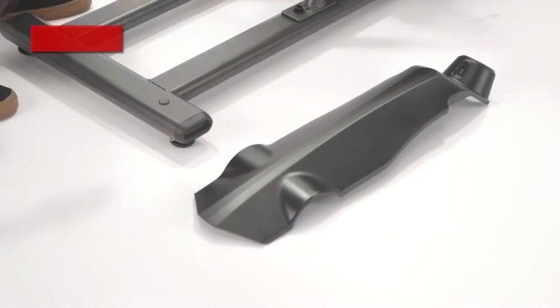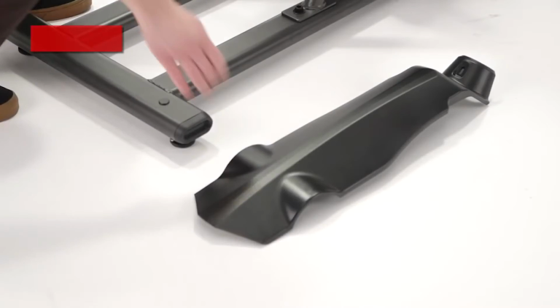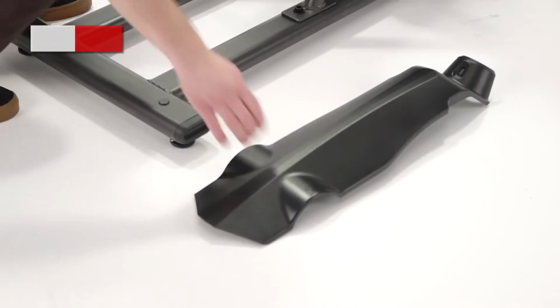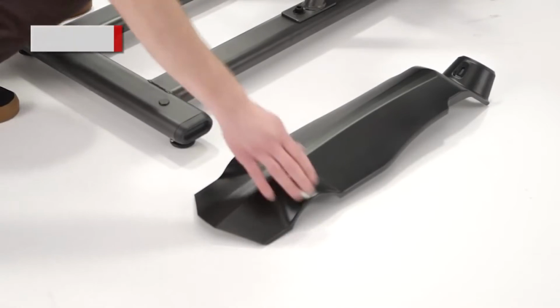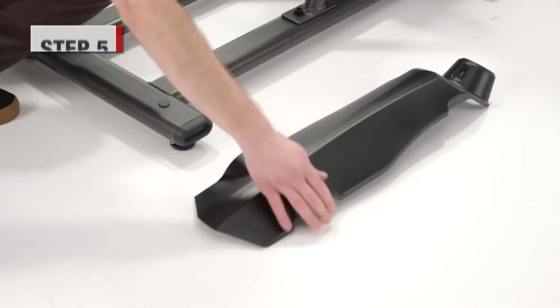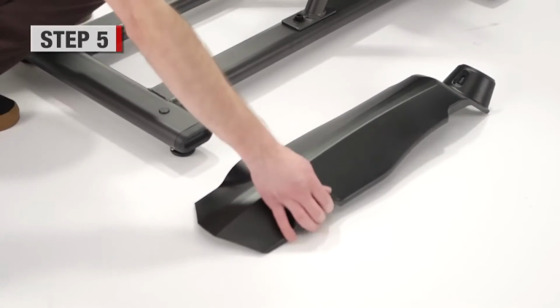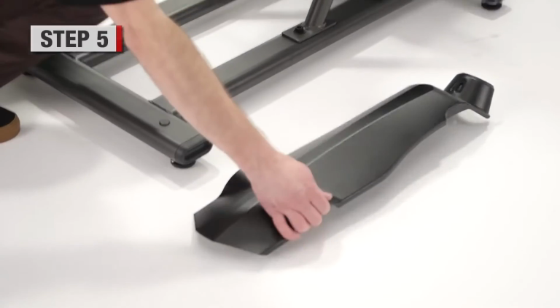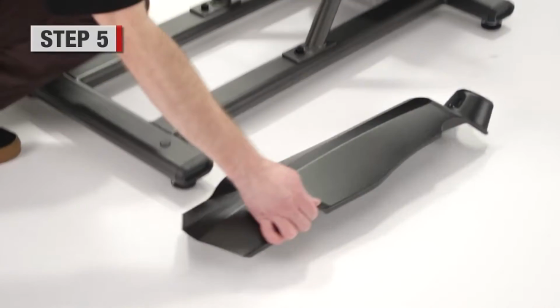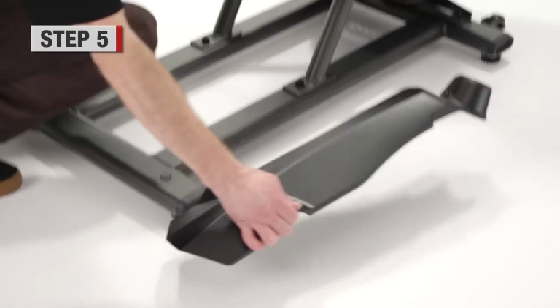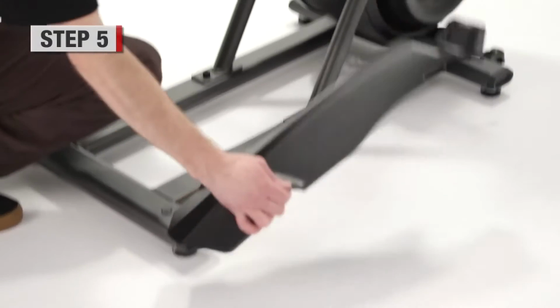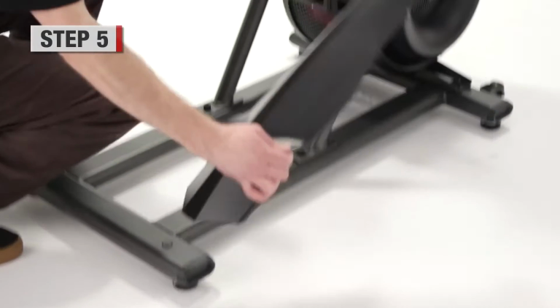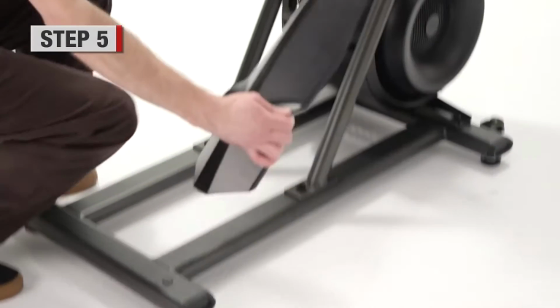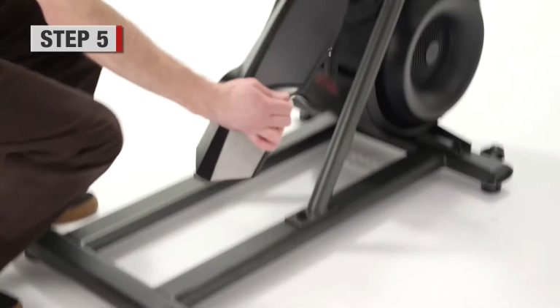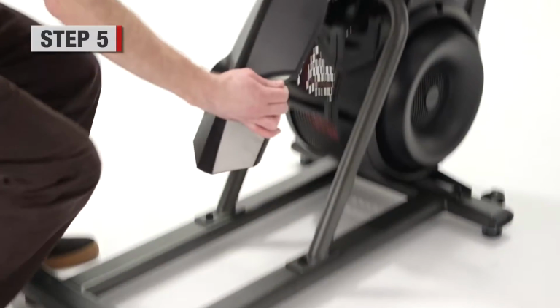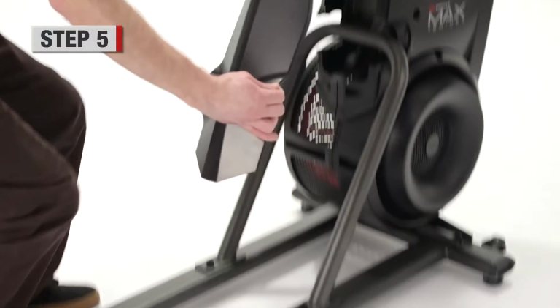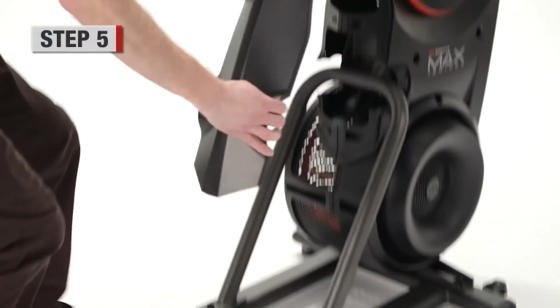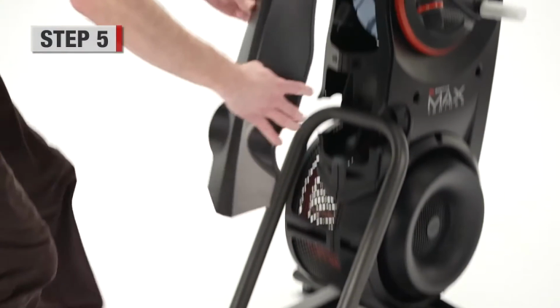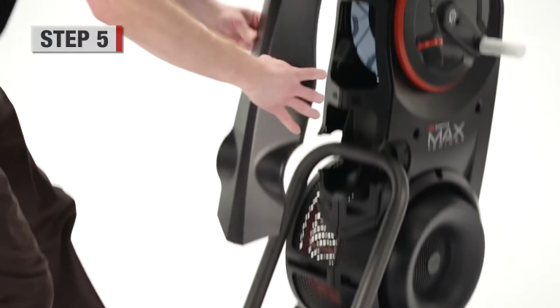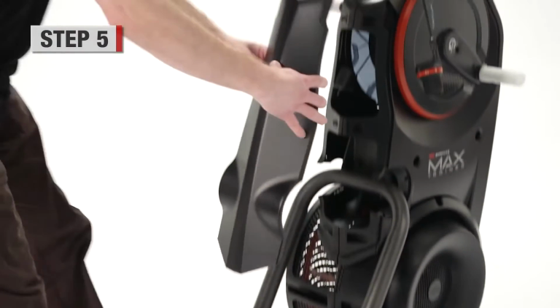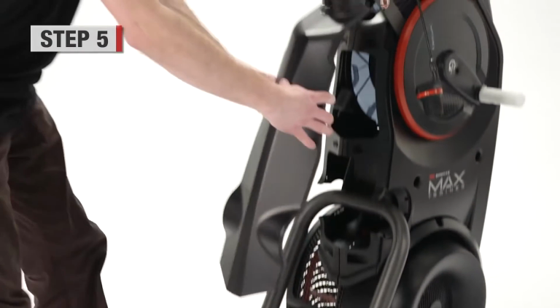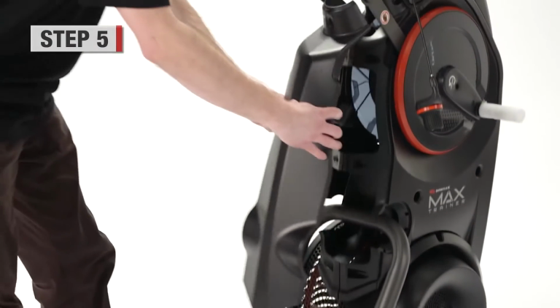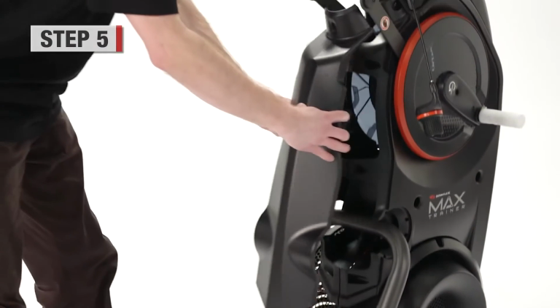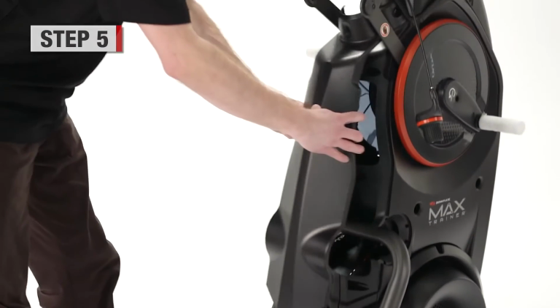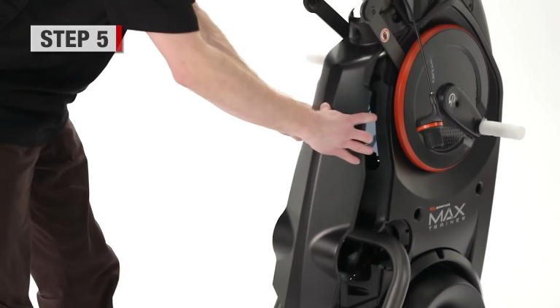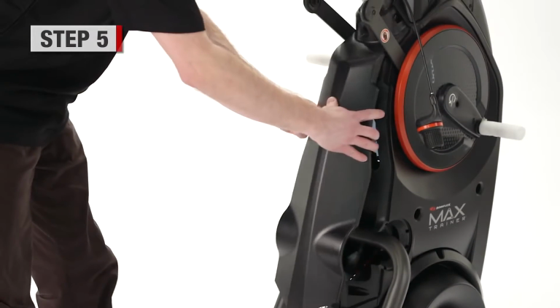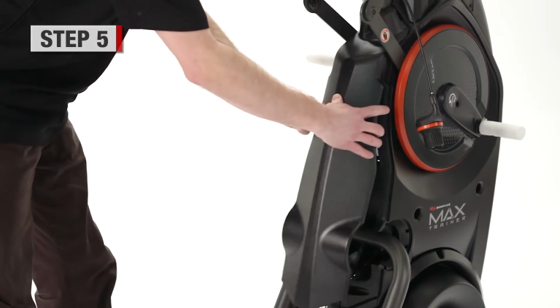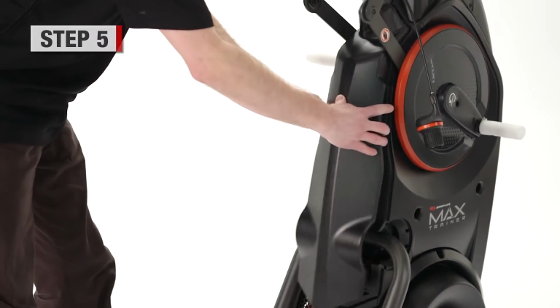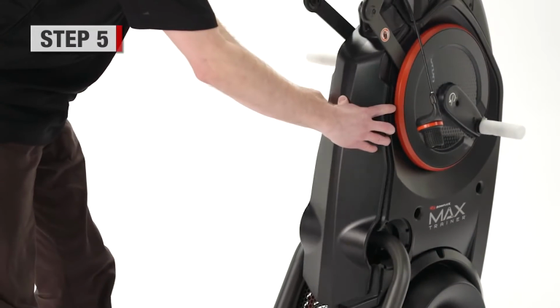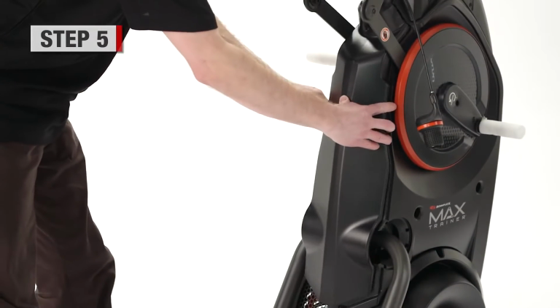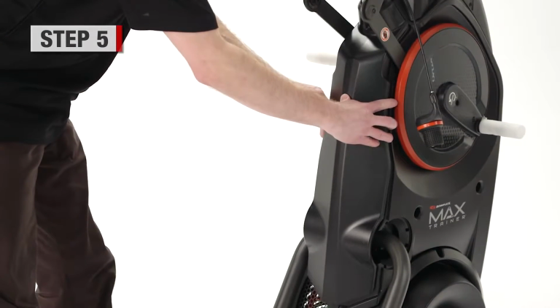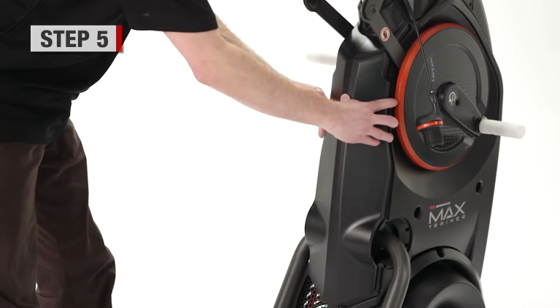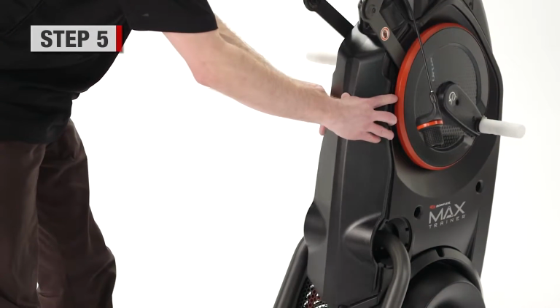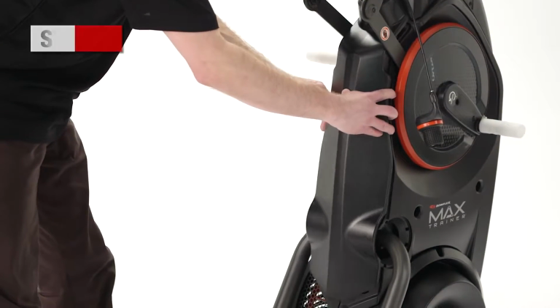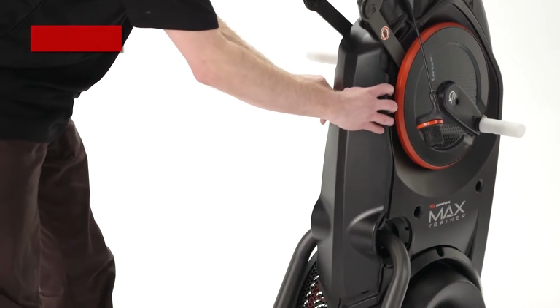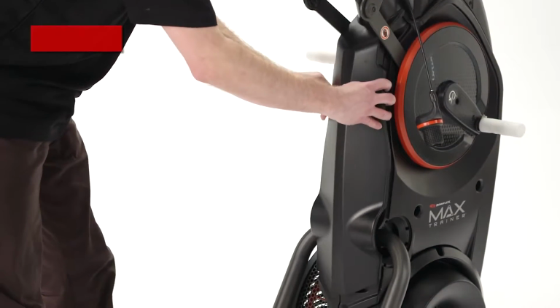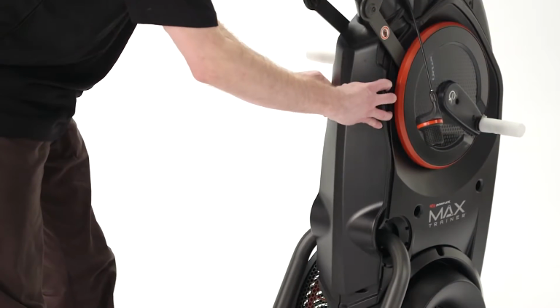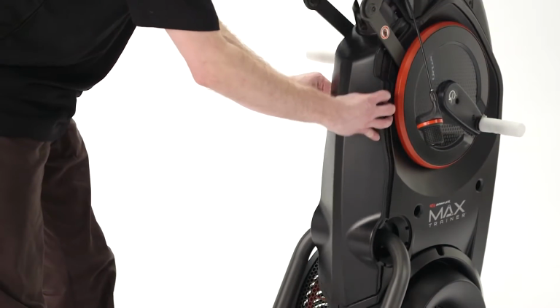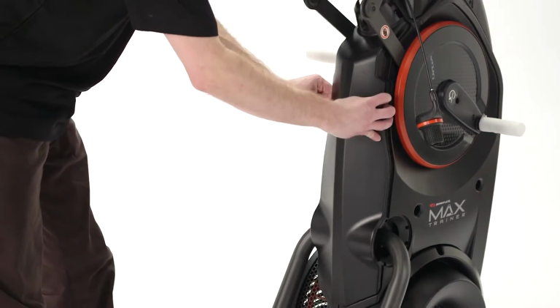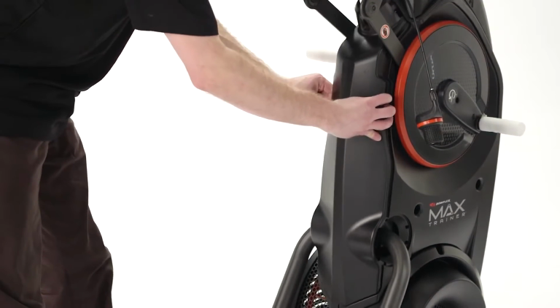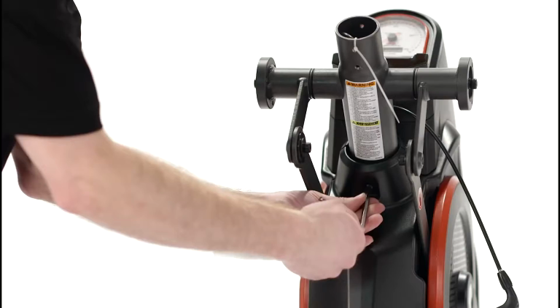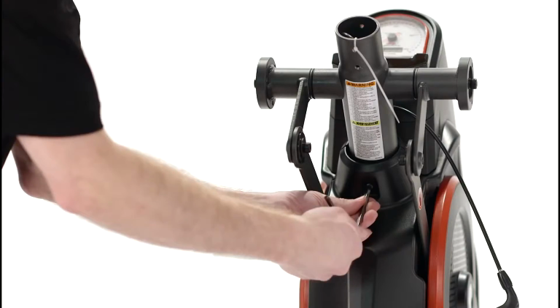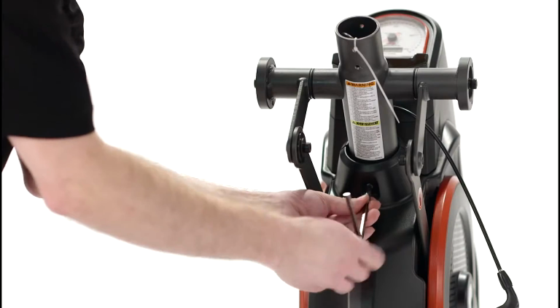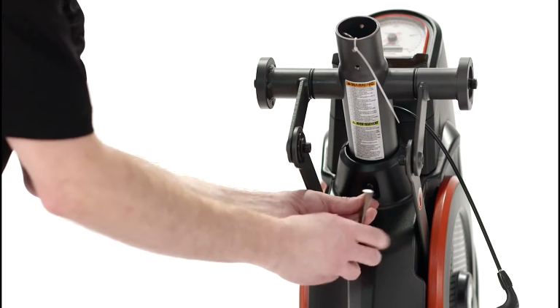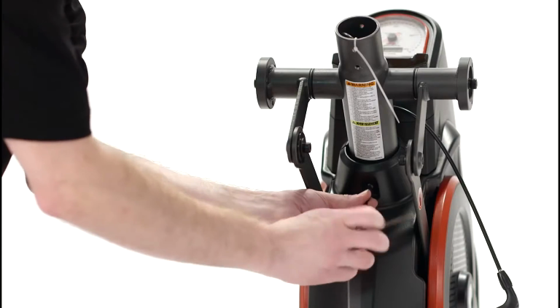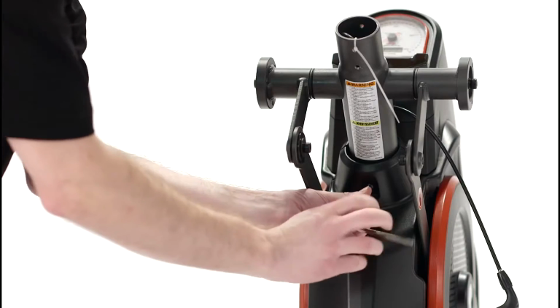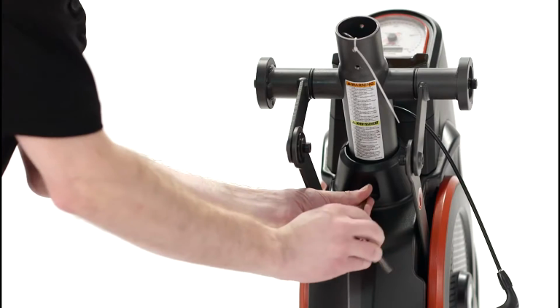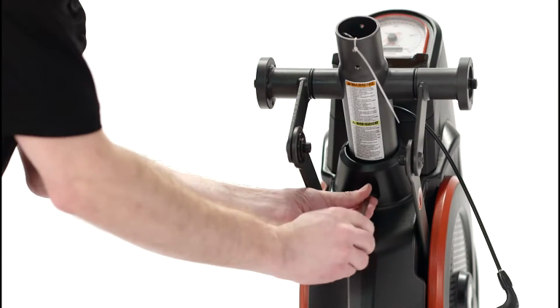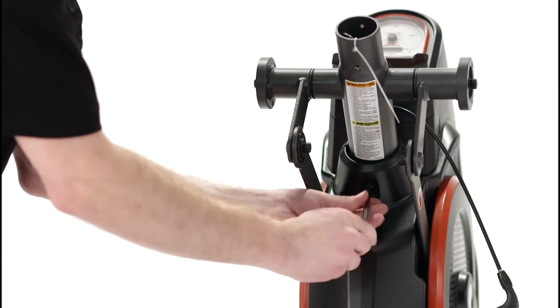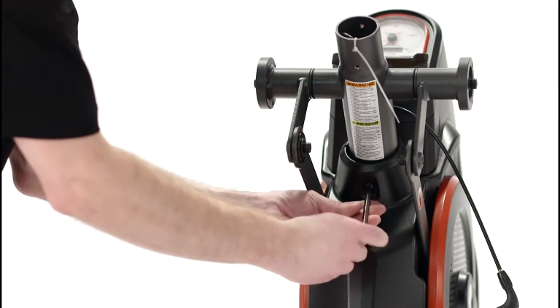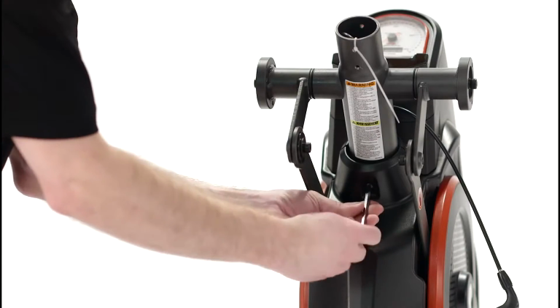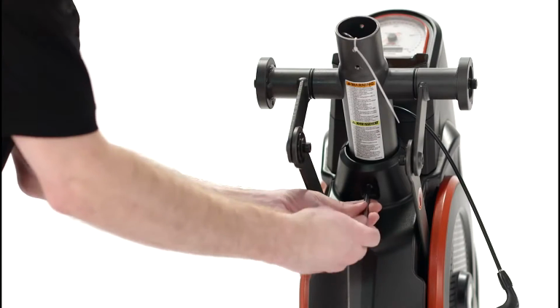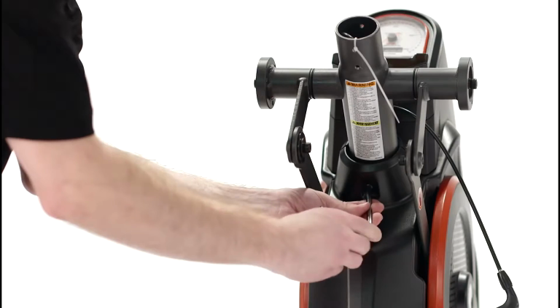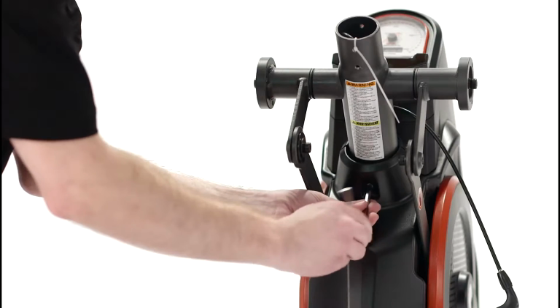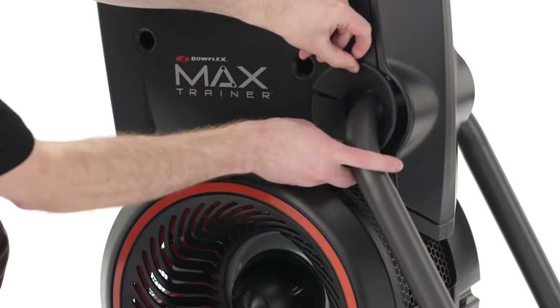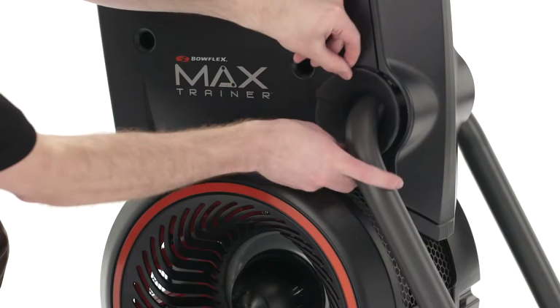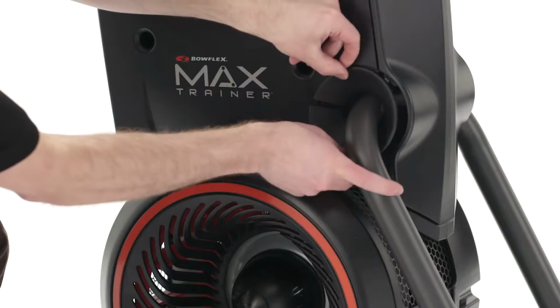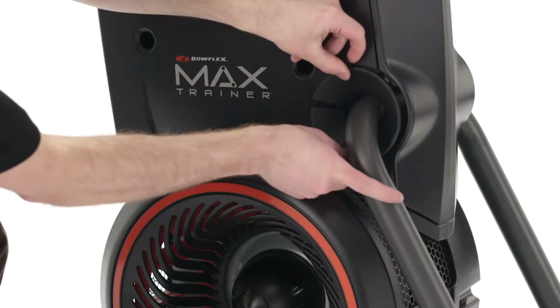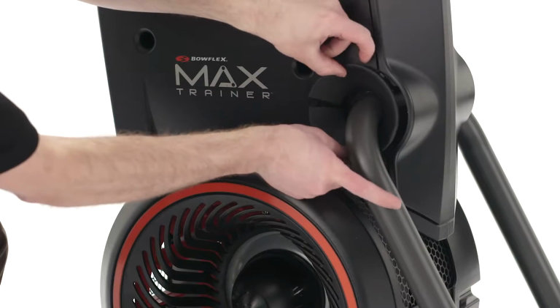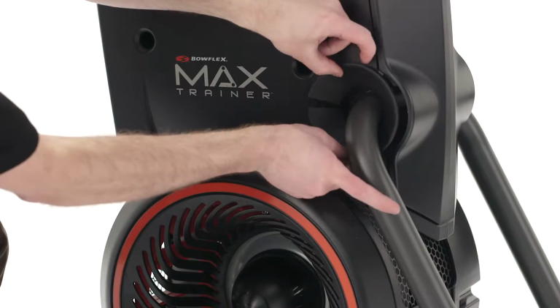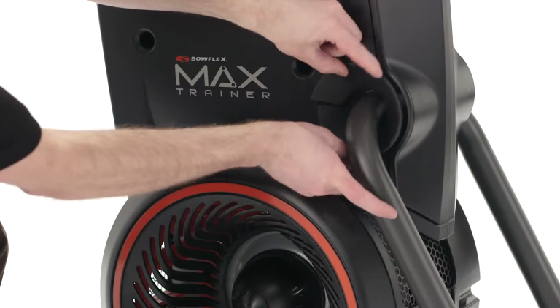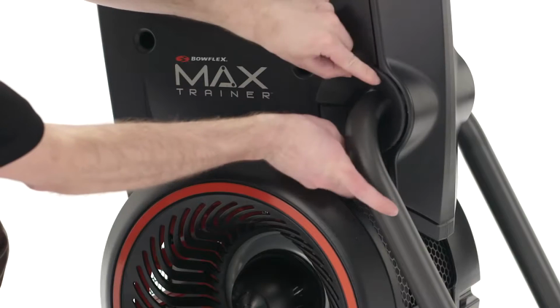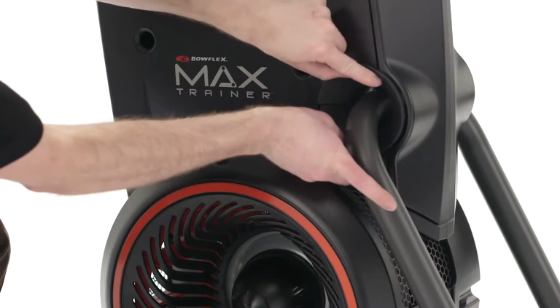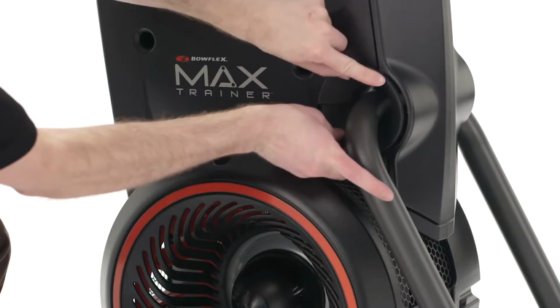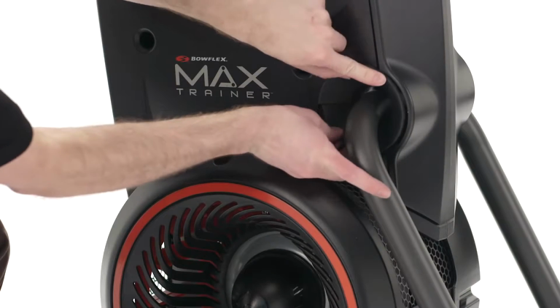Step 5. Cut the zip ties using a Phillips head screw. Attach the rear shroud to the frame assembly and then insert the caps.